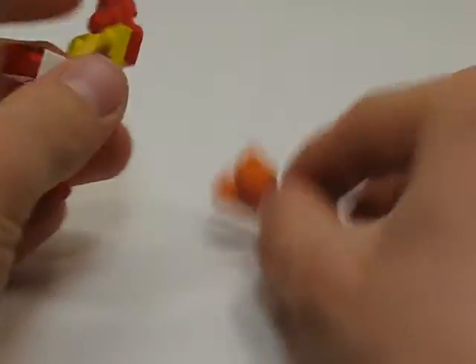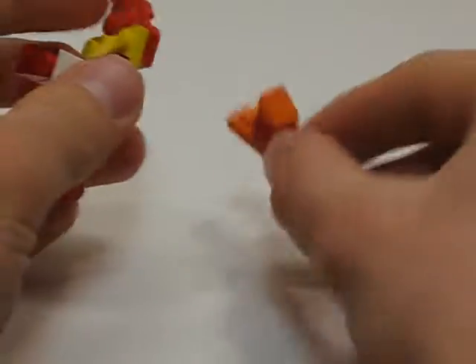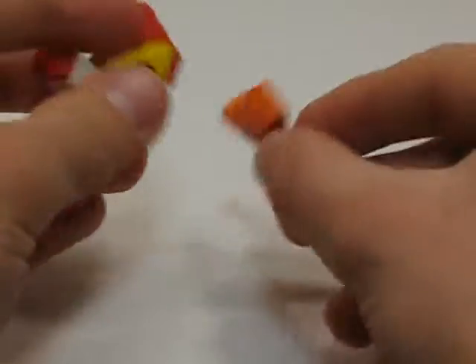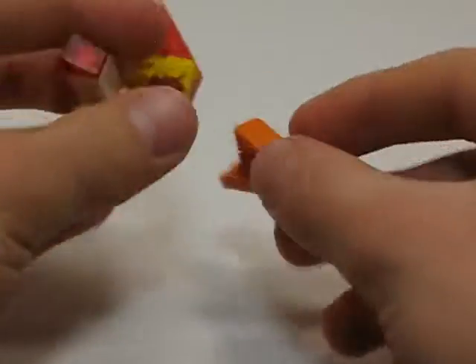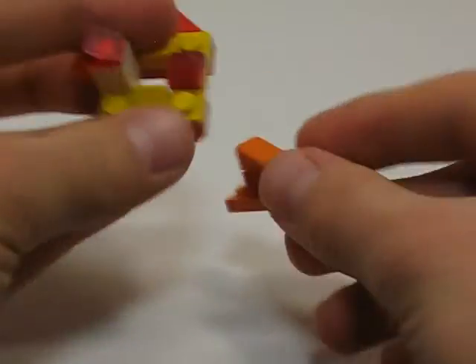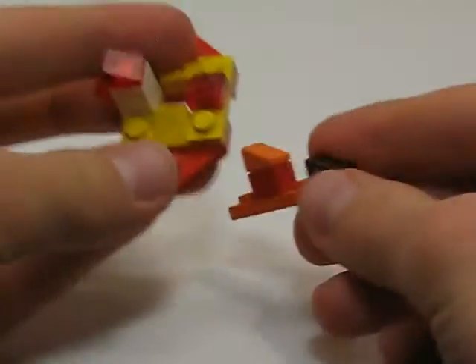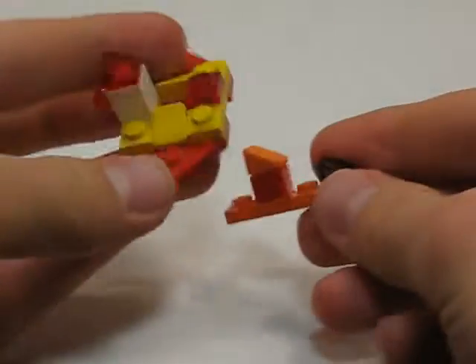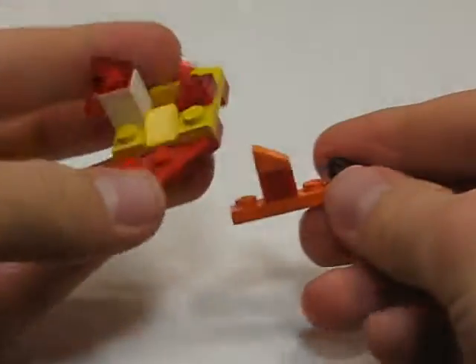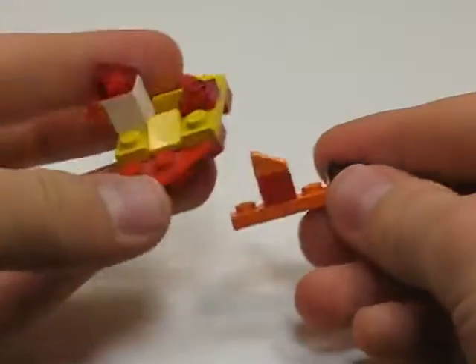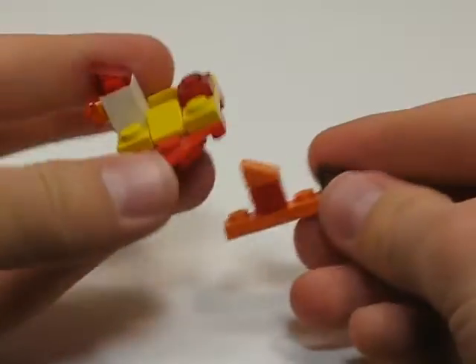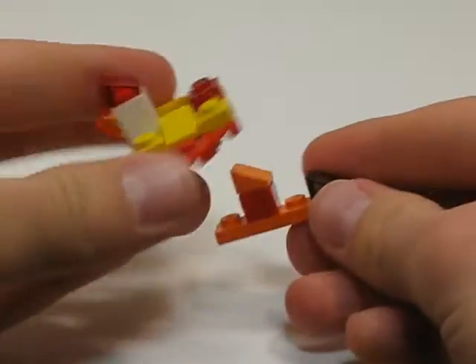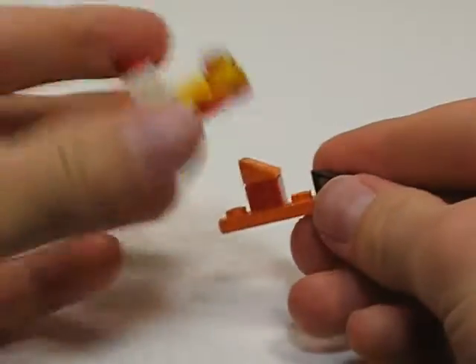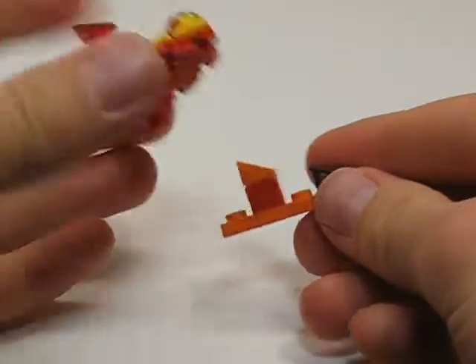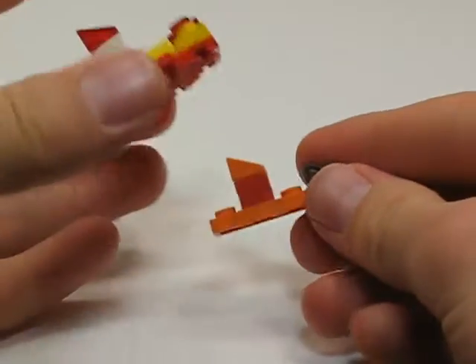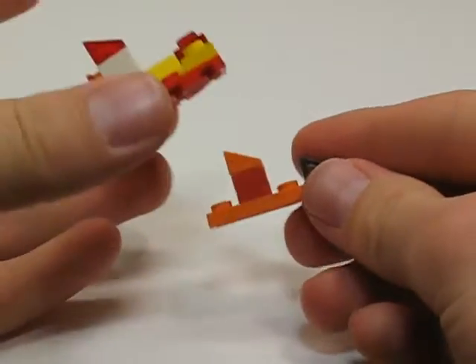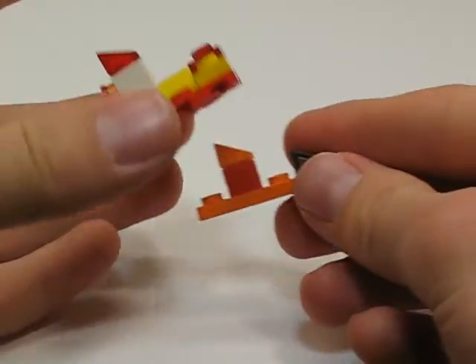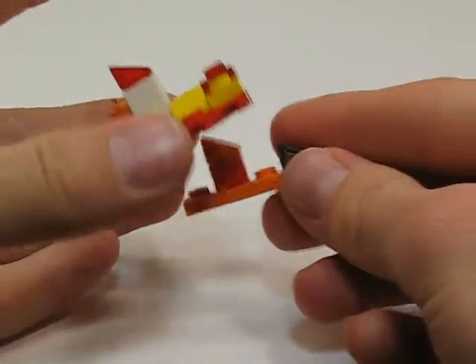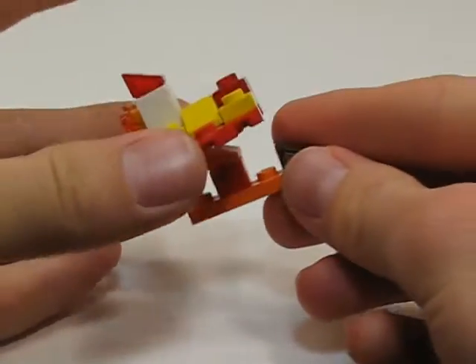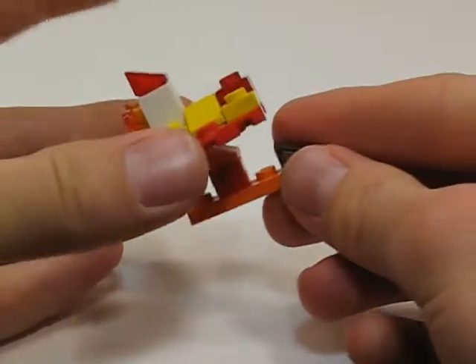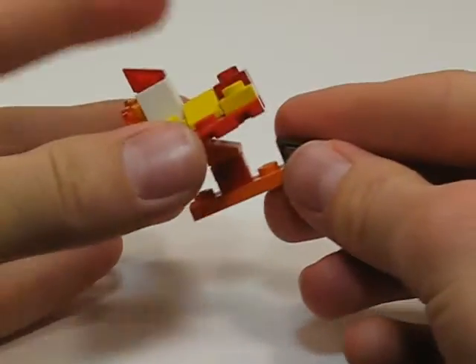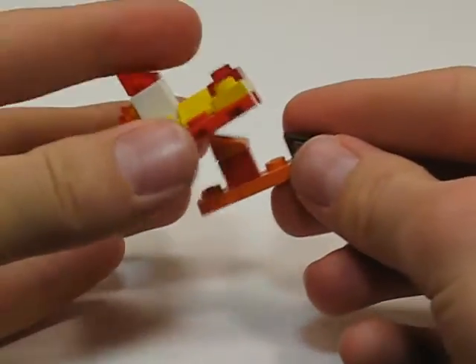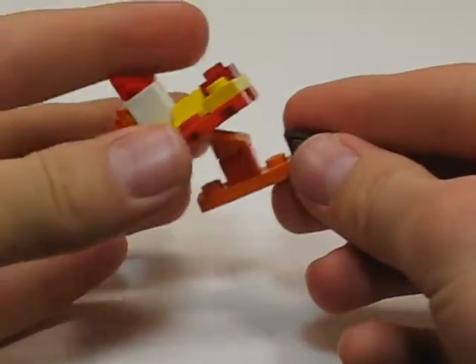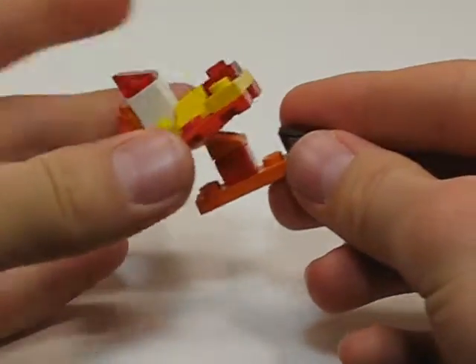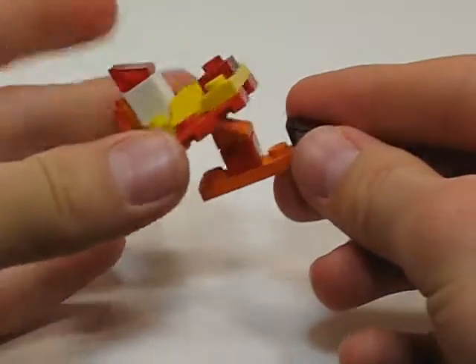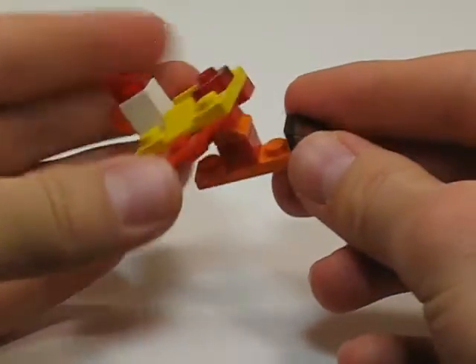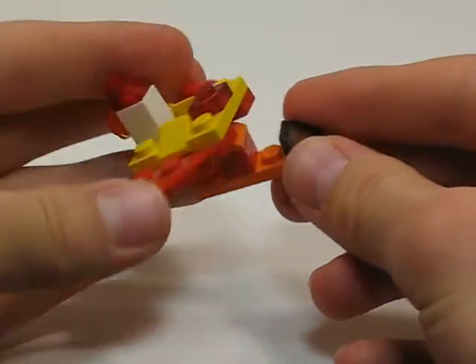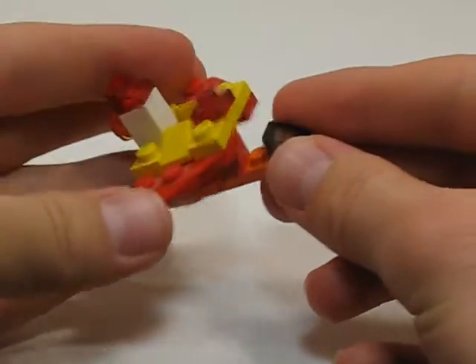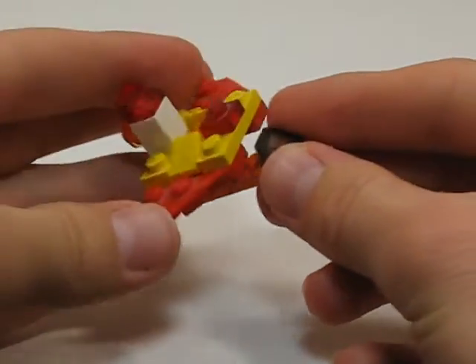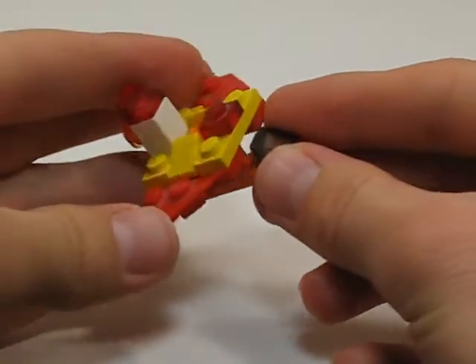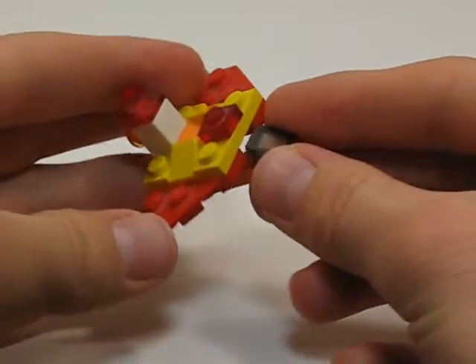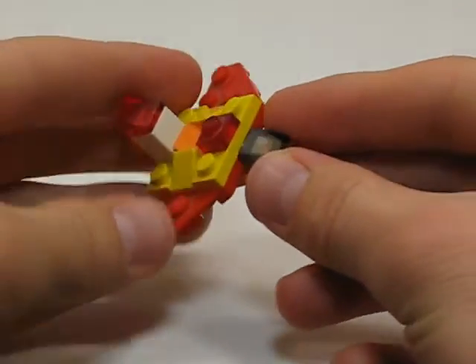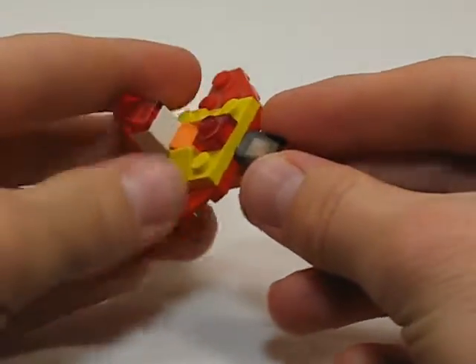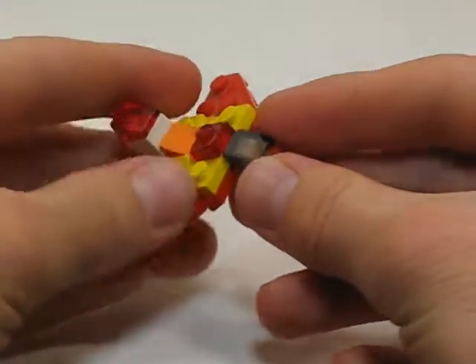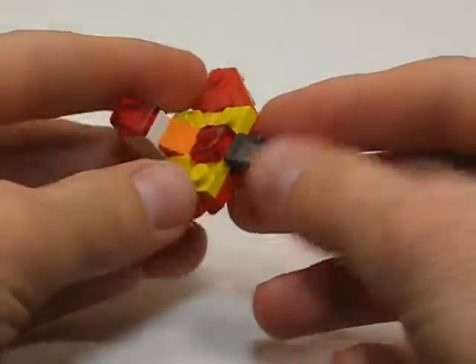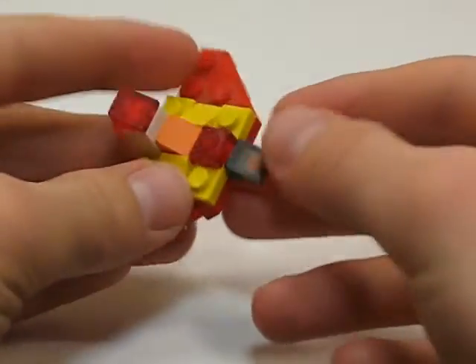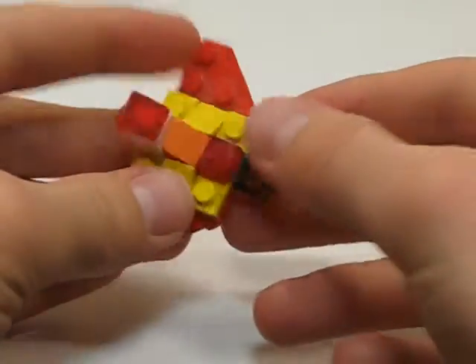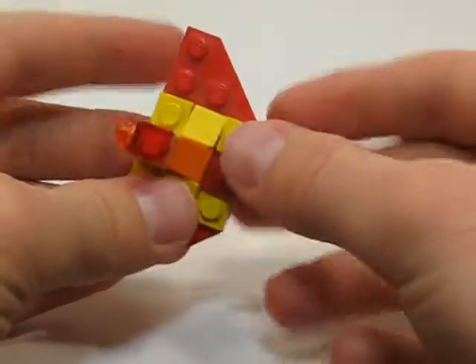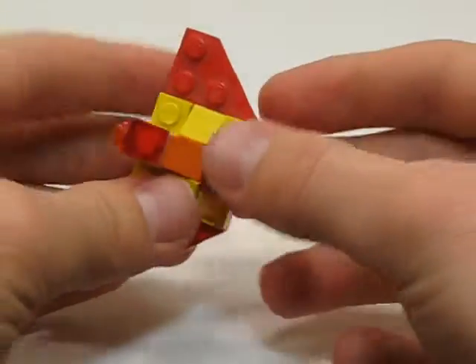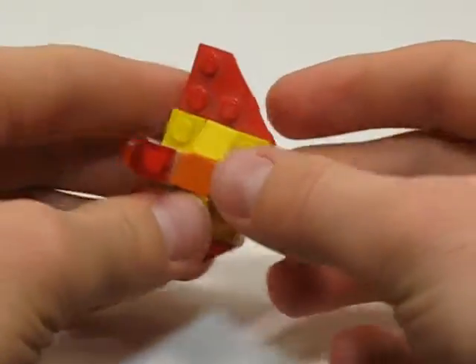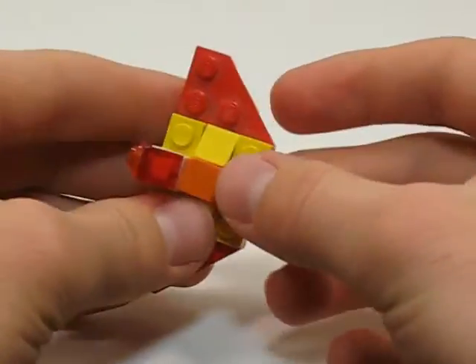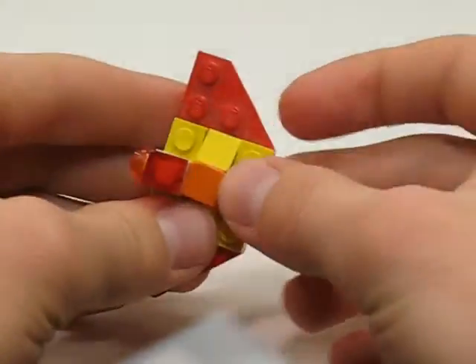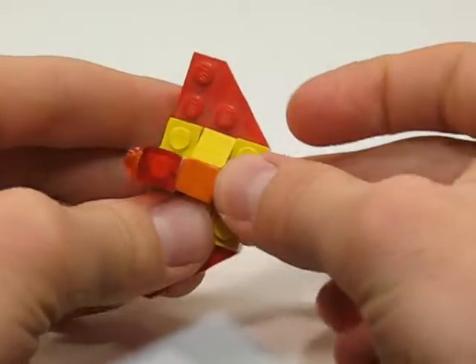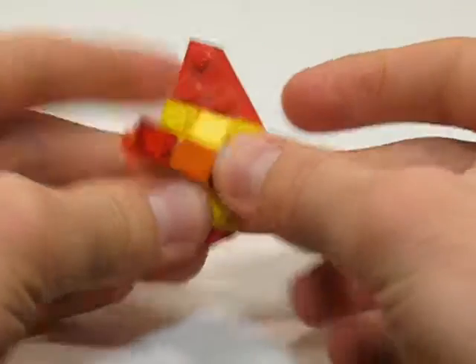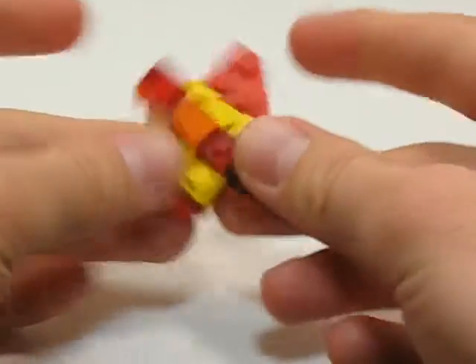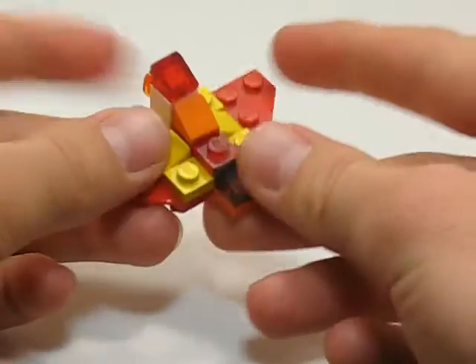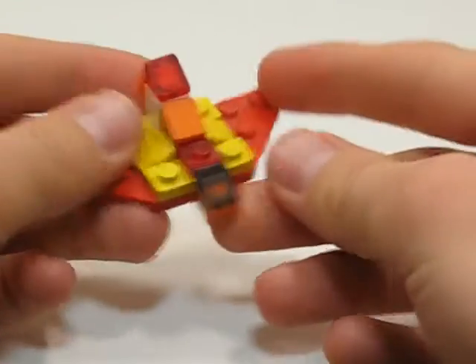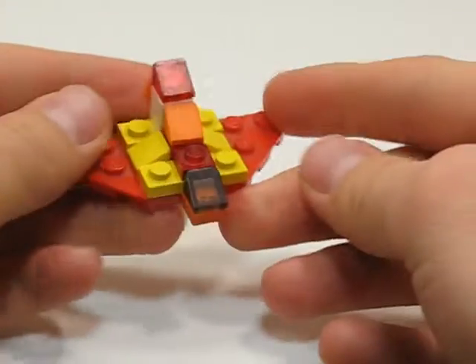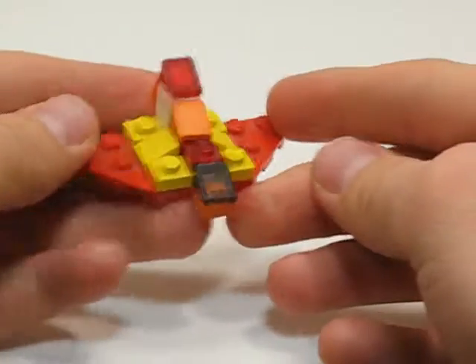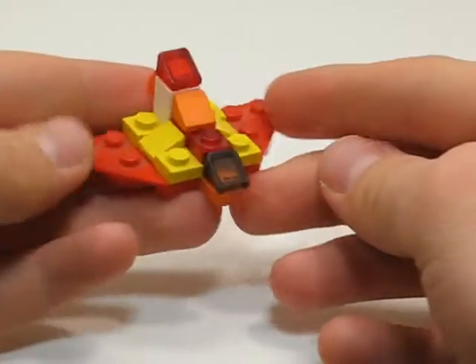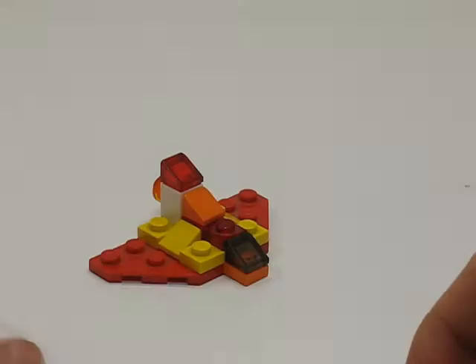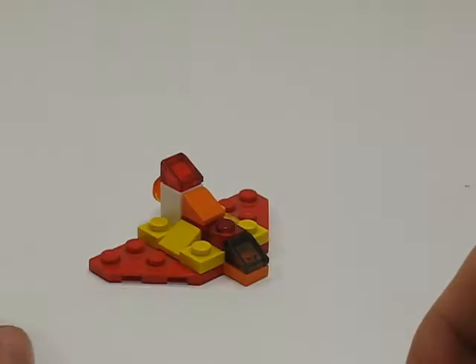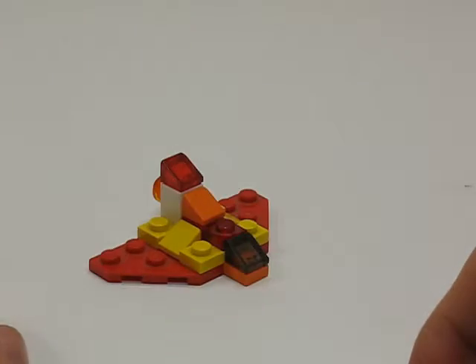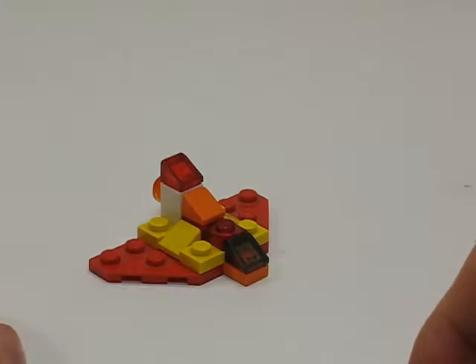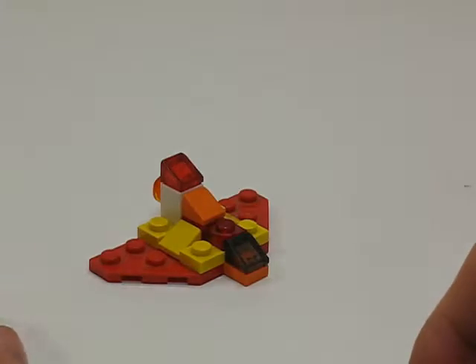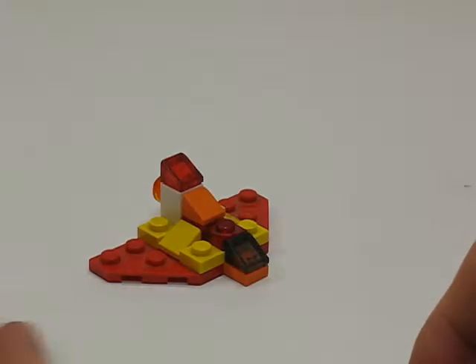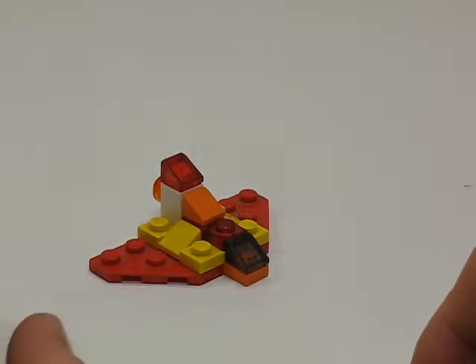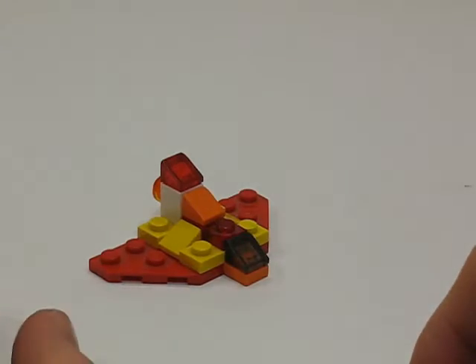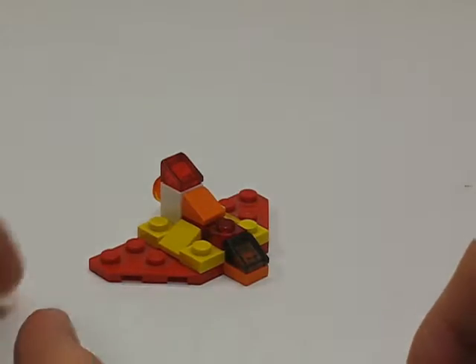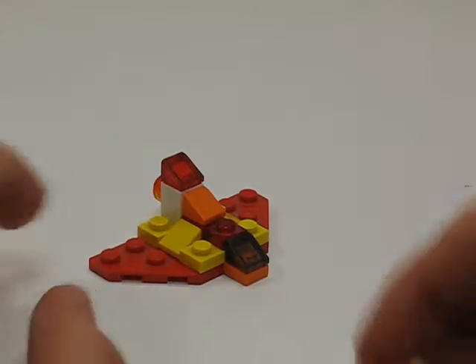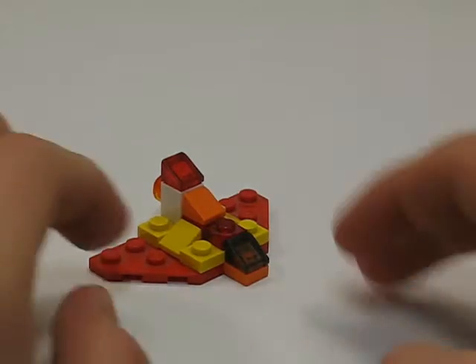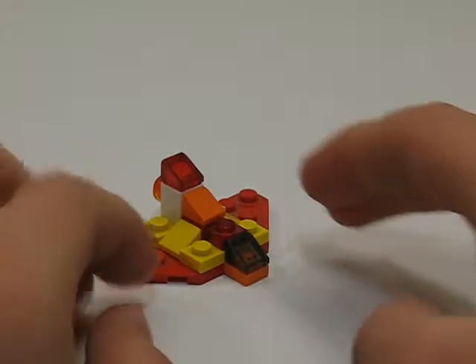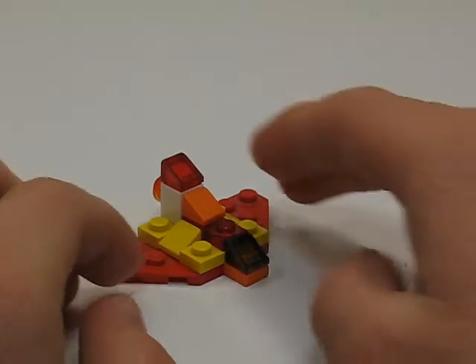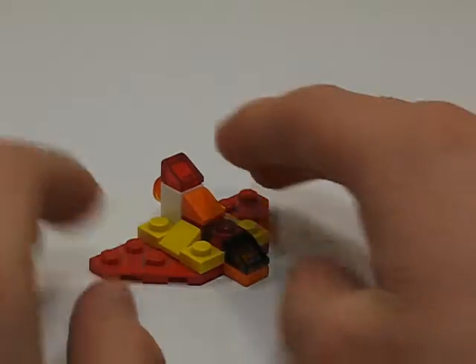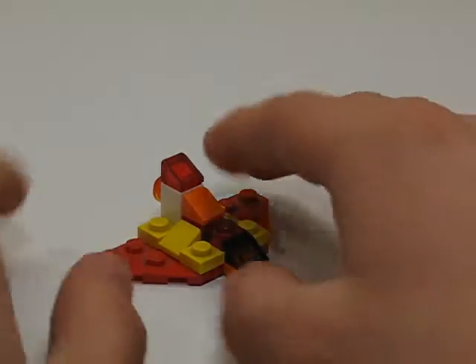Just take them like this and then put them together like that. And now the model is complete.